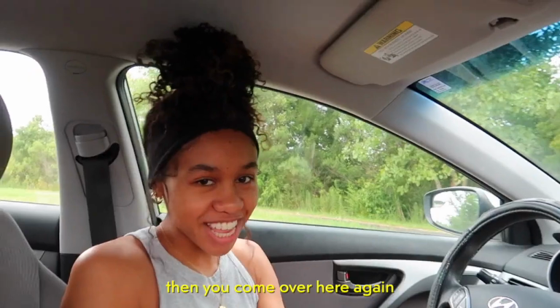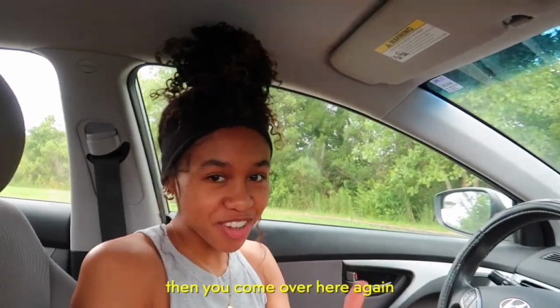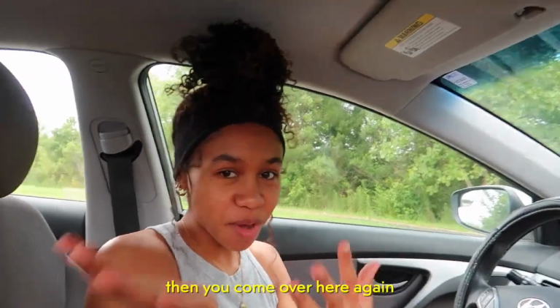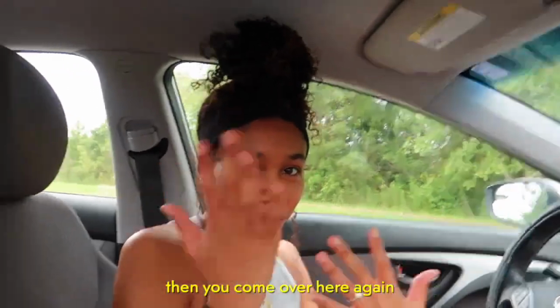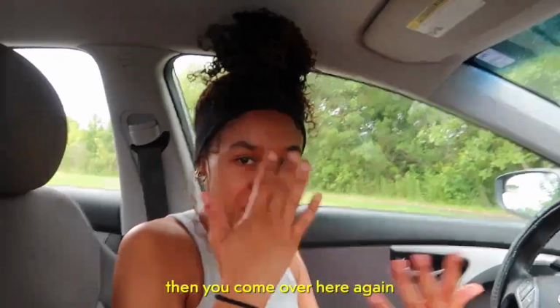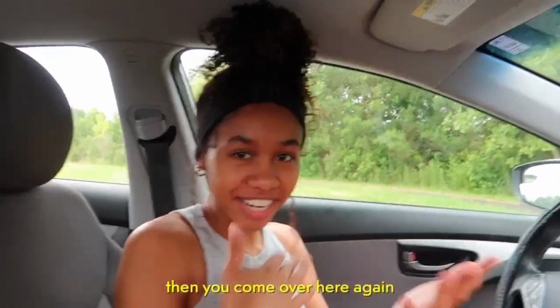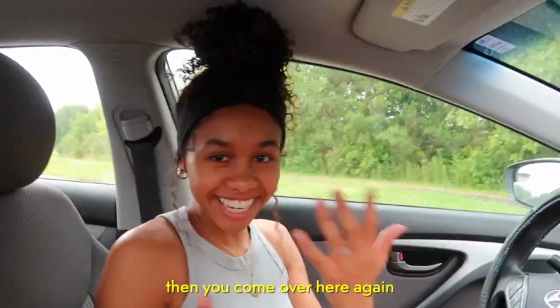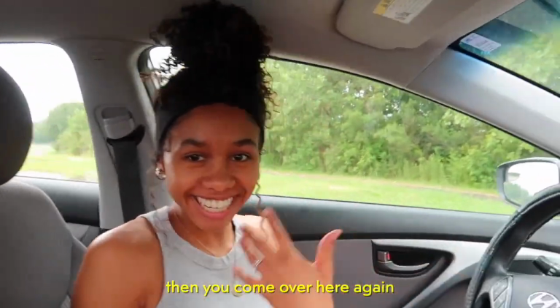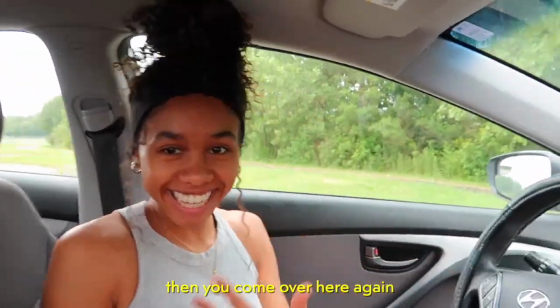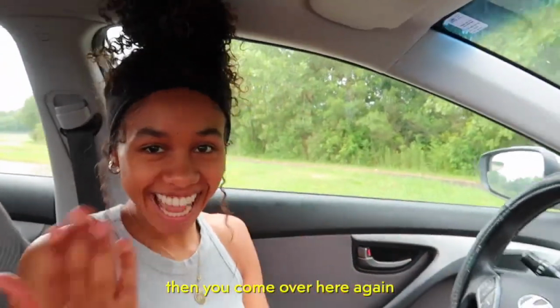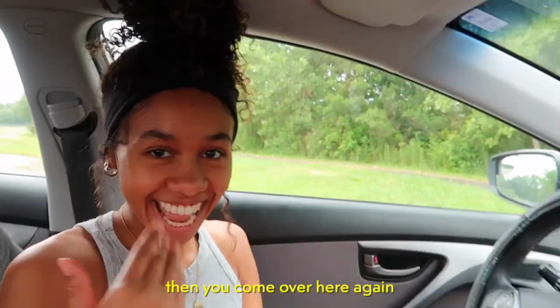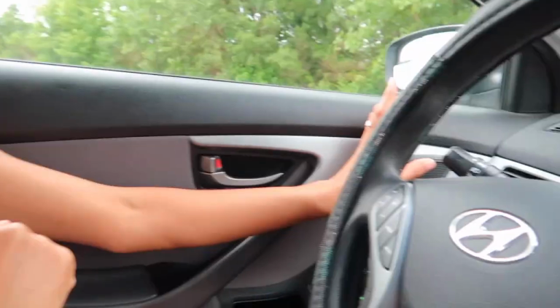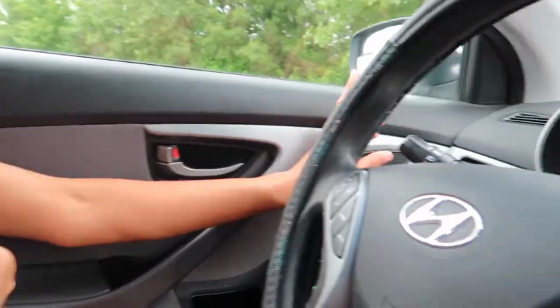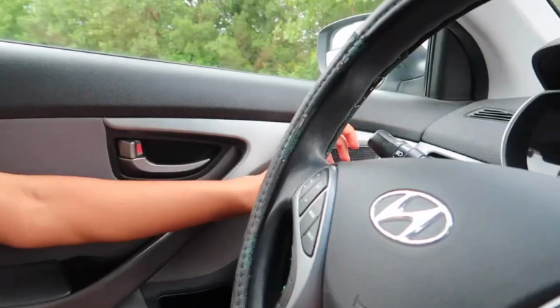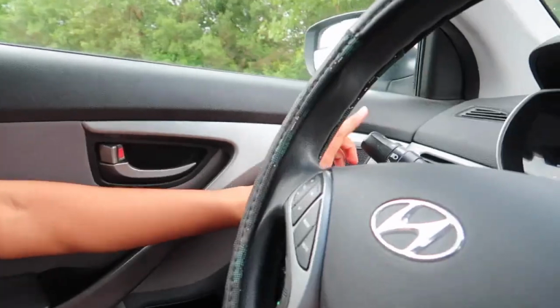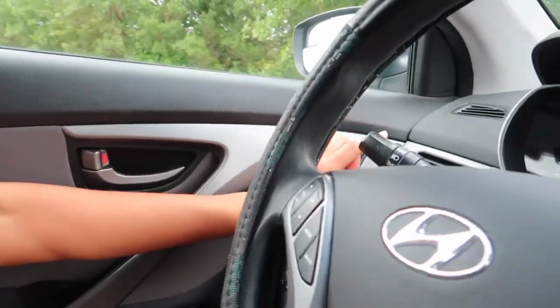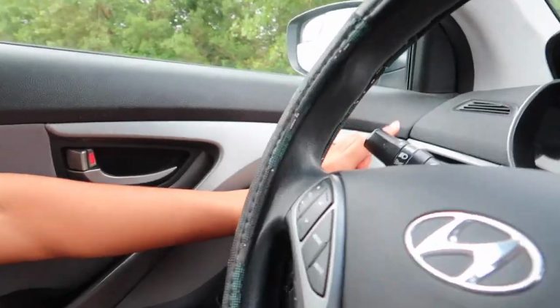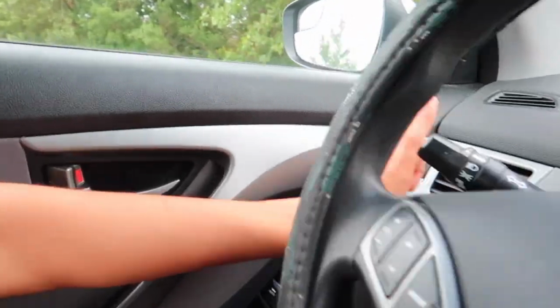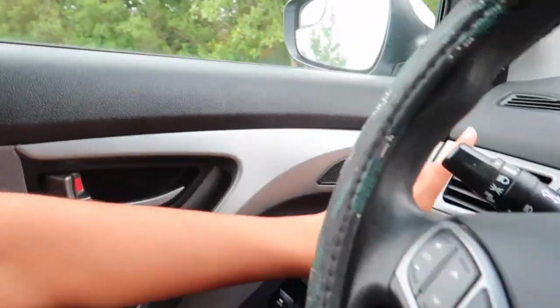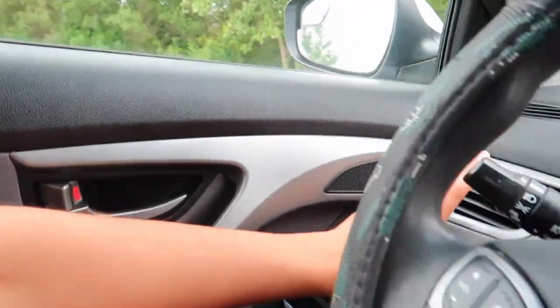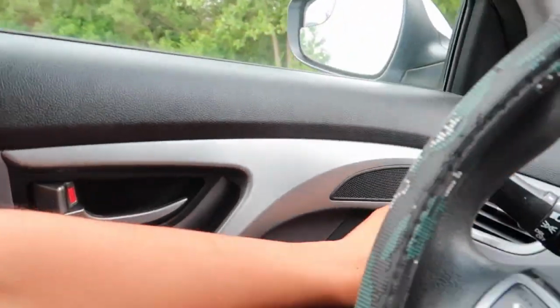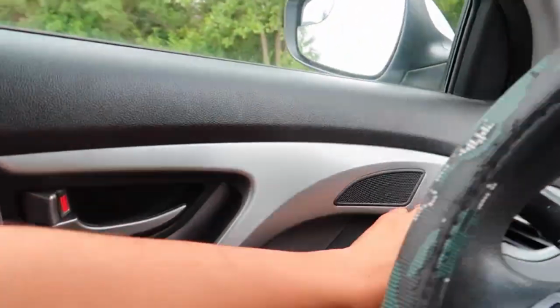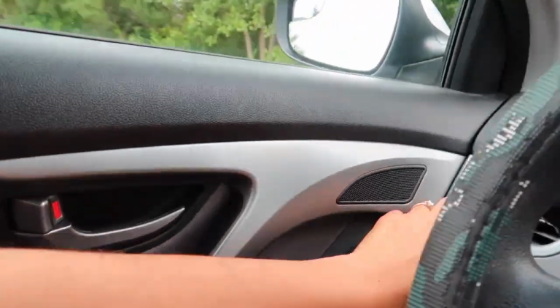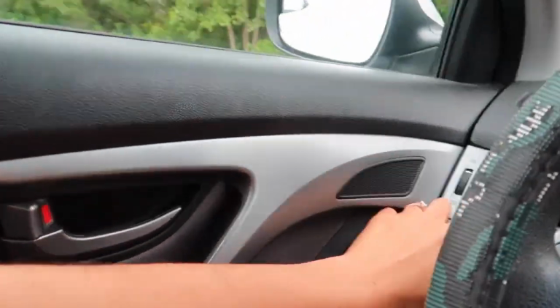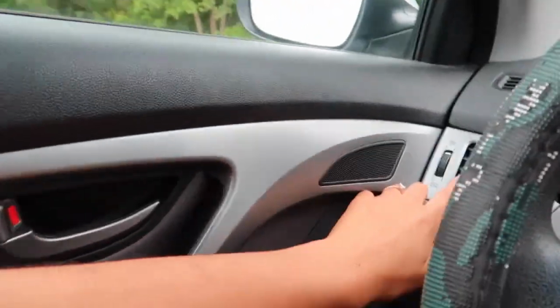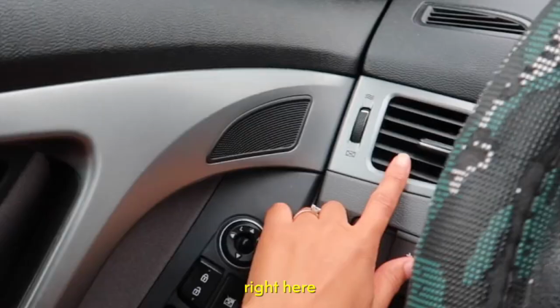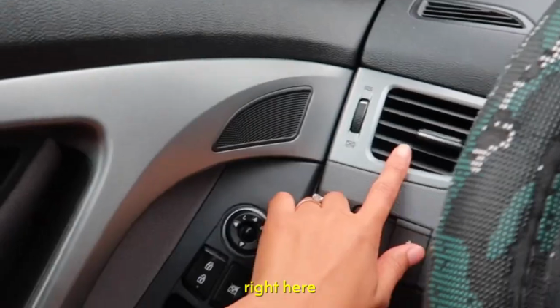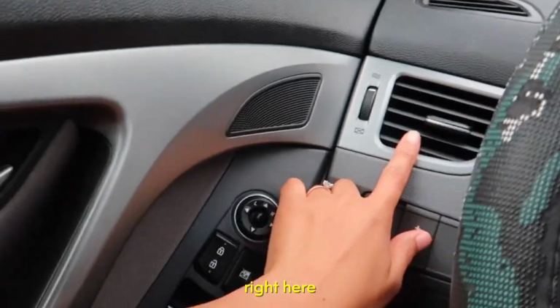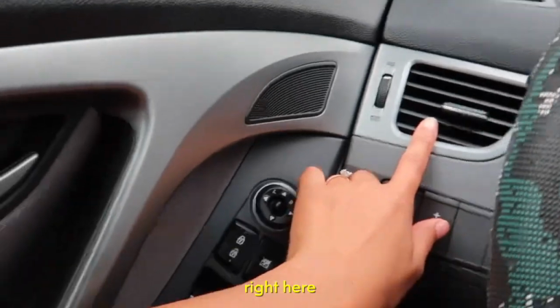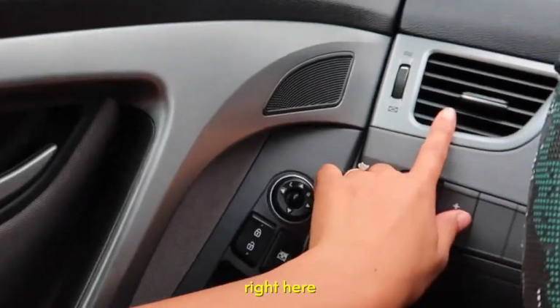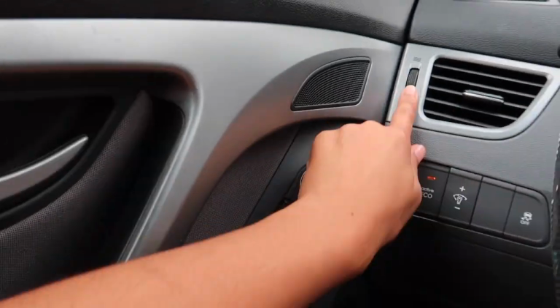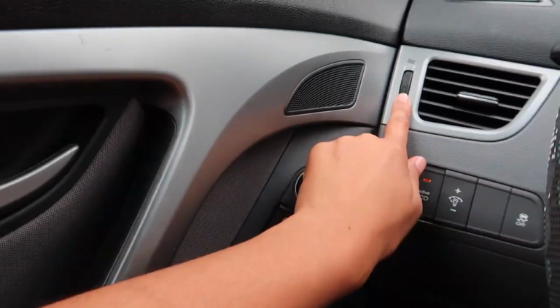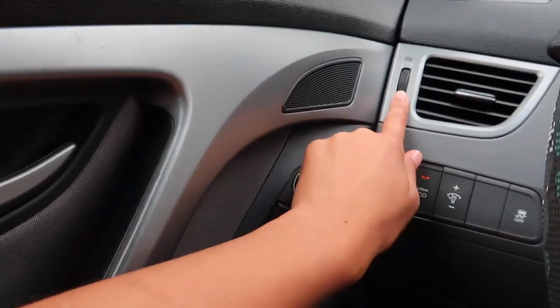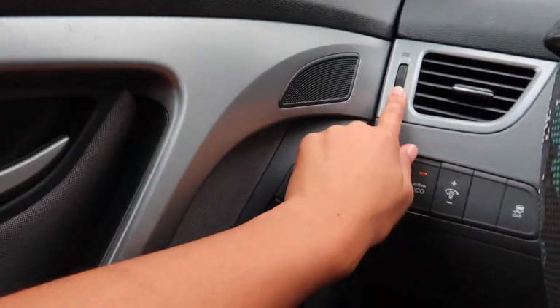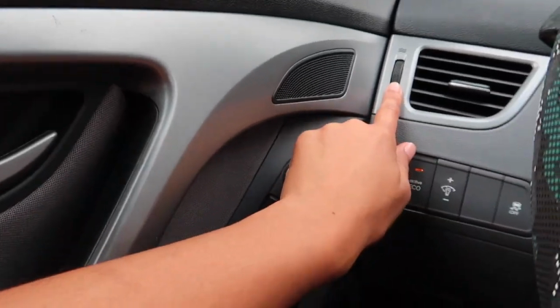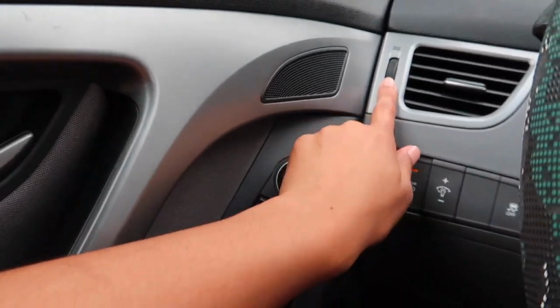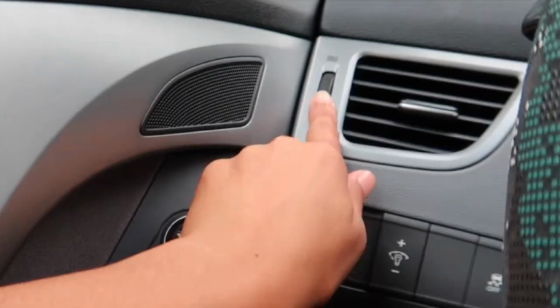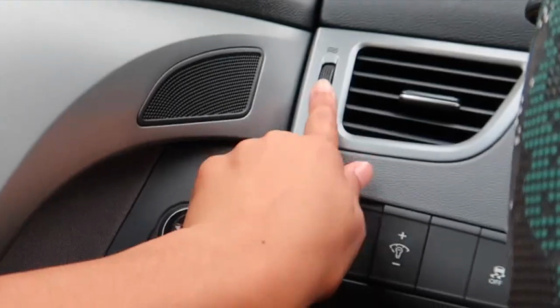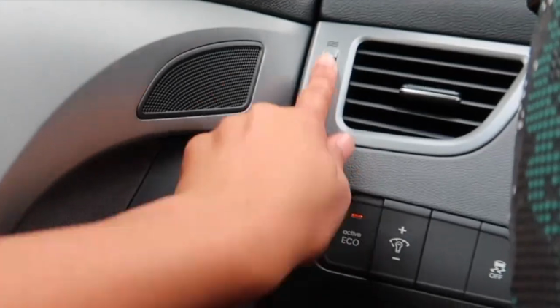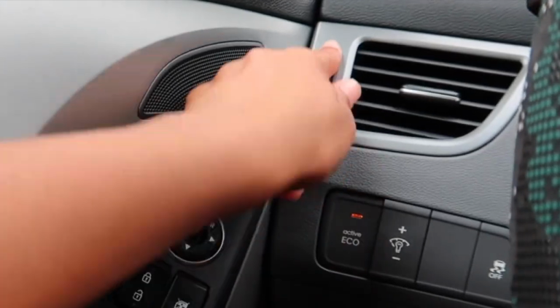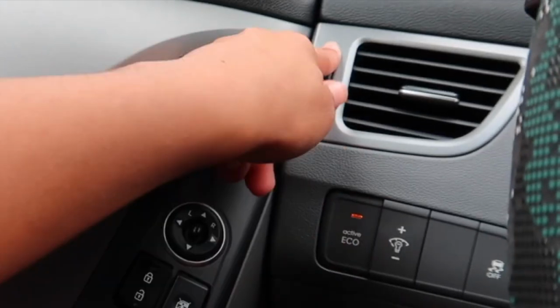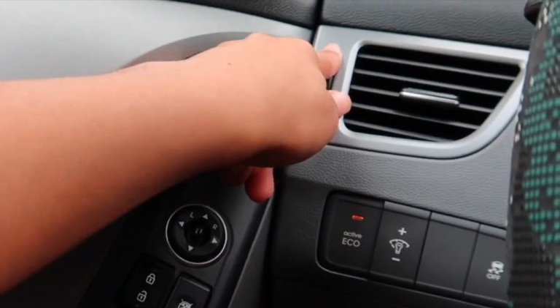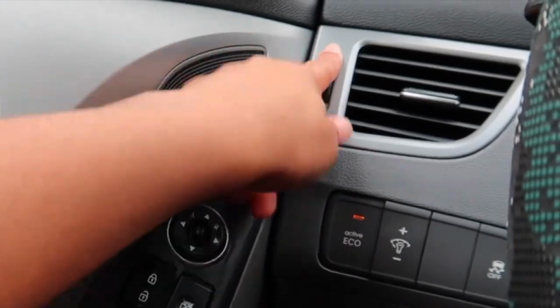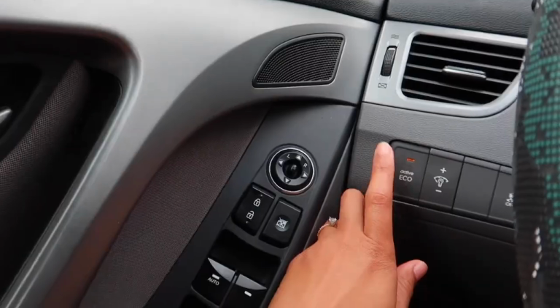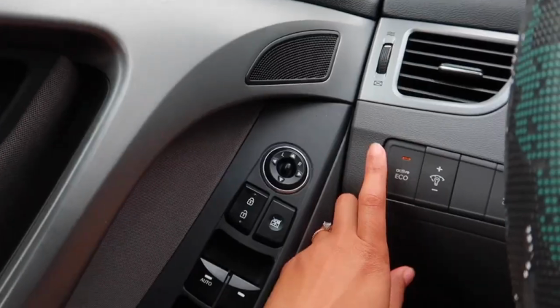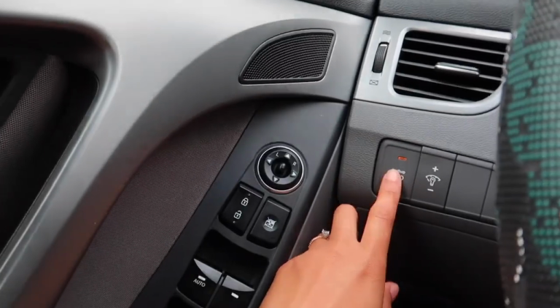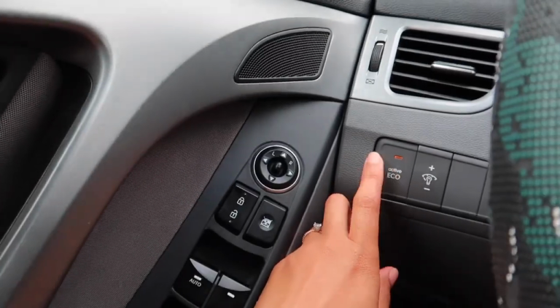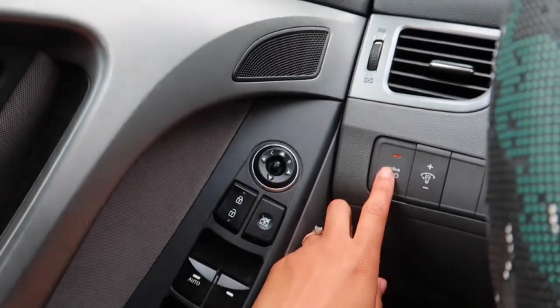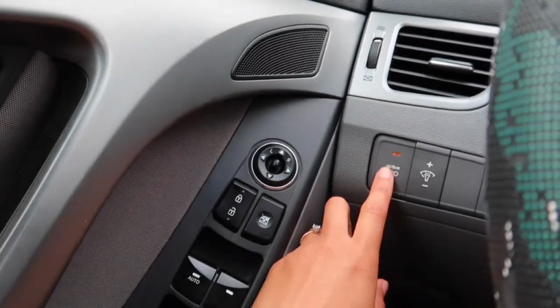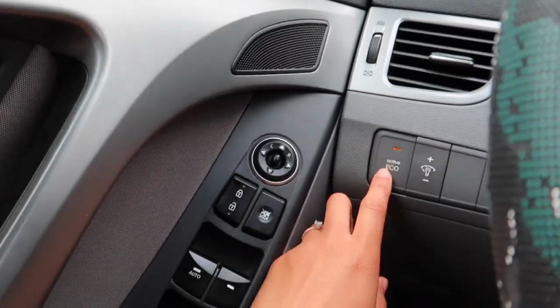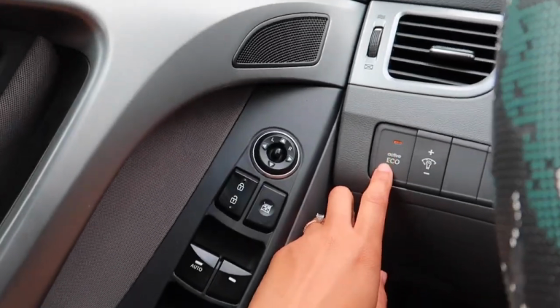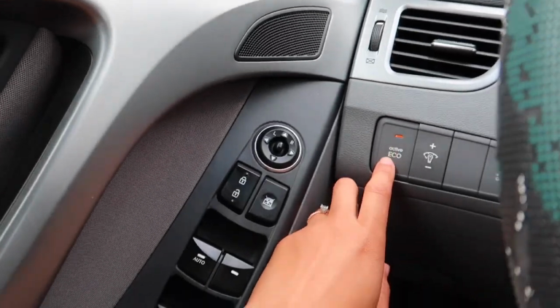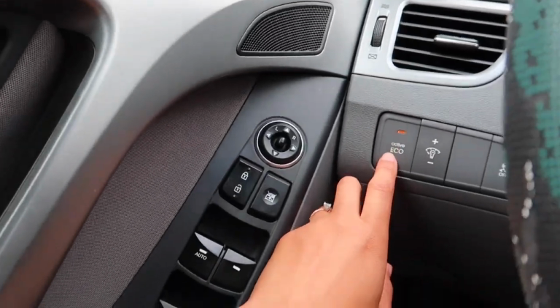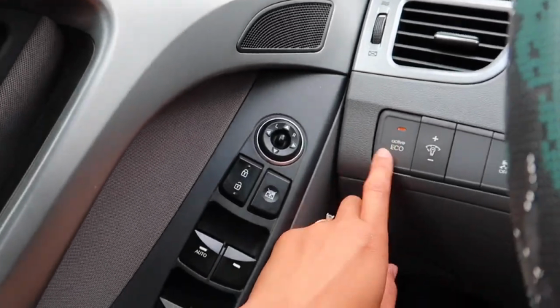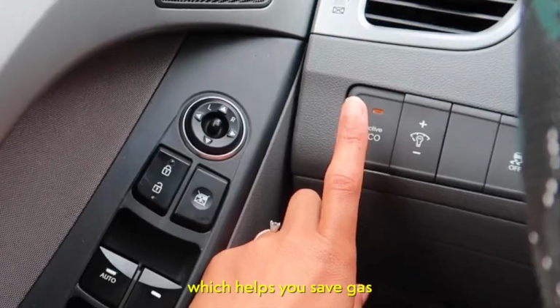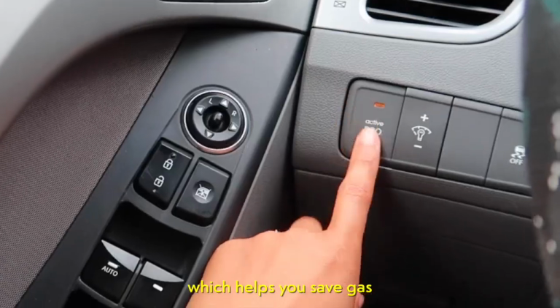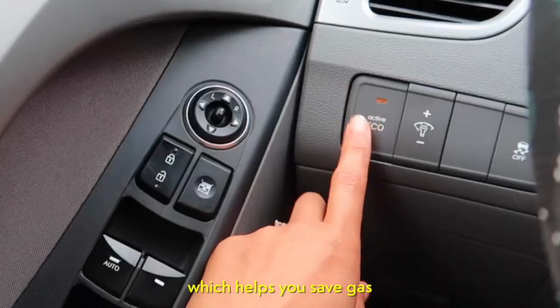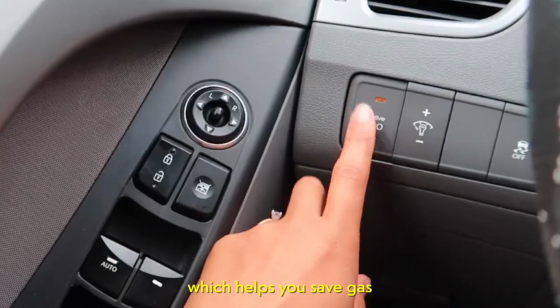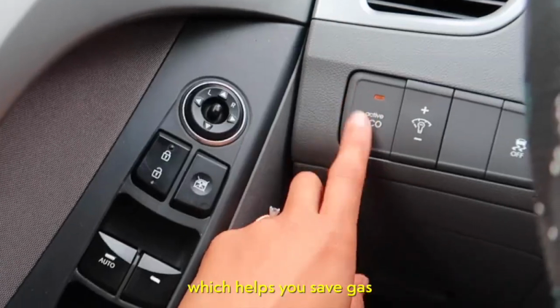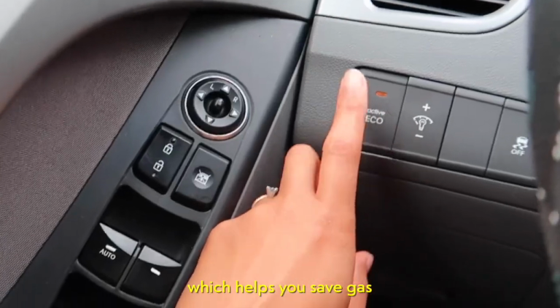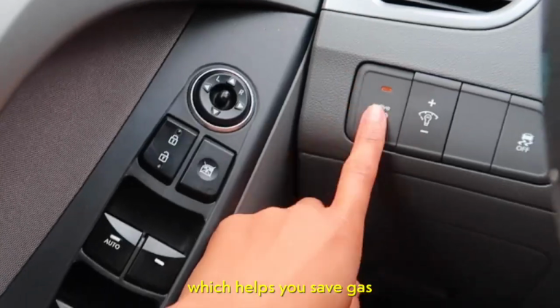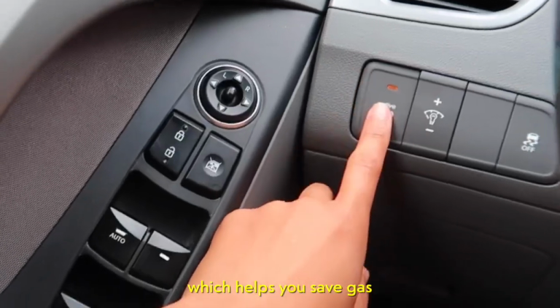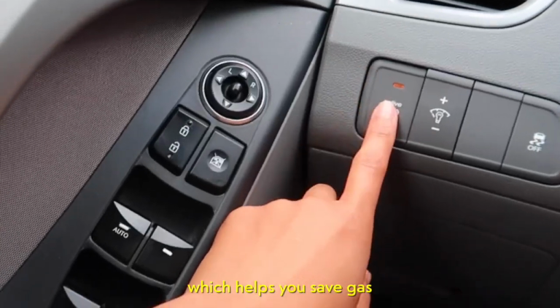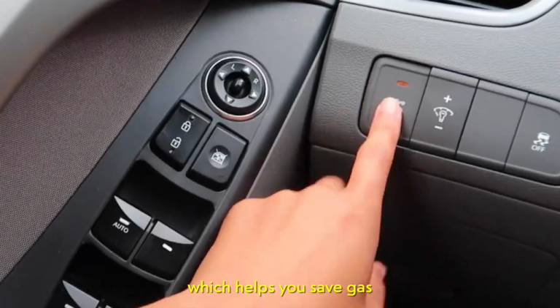Then you come over here and you have your AC right here. Turn it off, turn it on. Save your active eco, which helps you save gas.